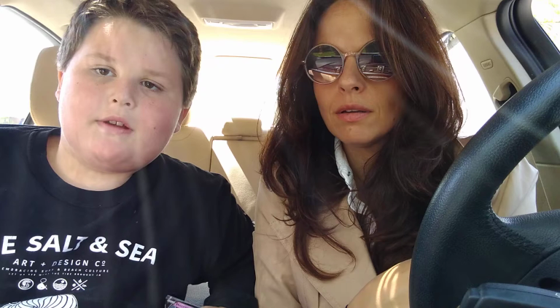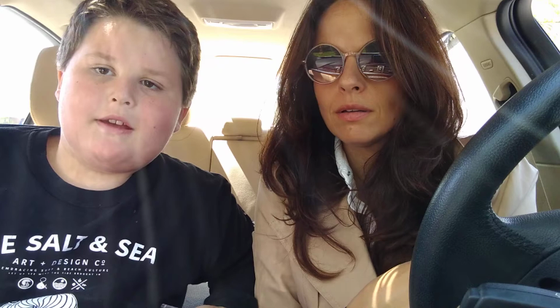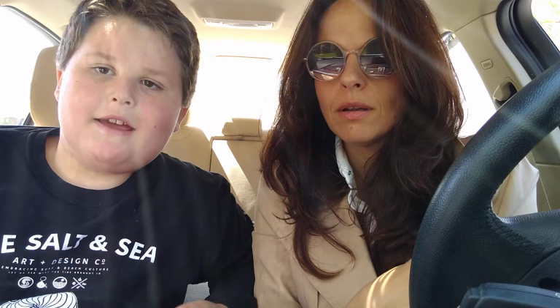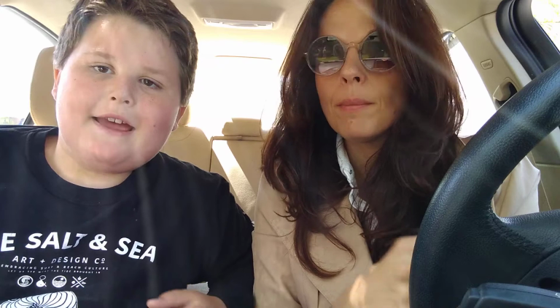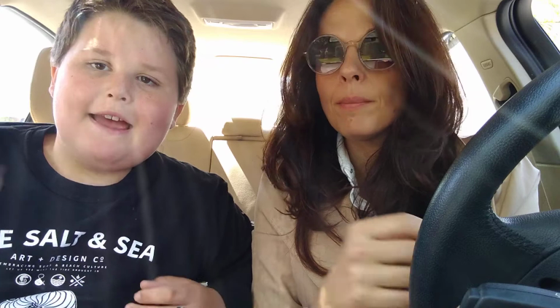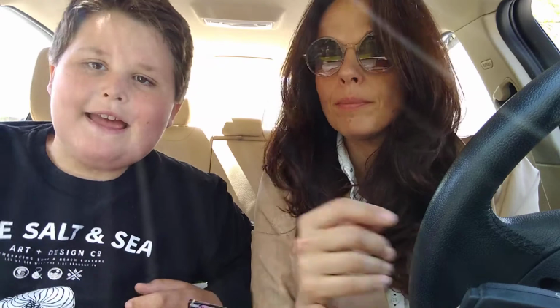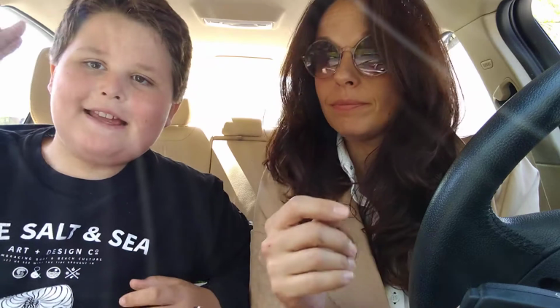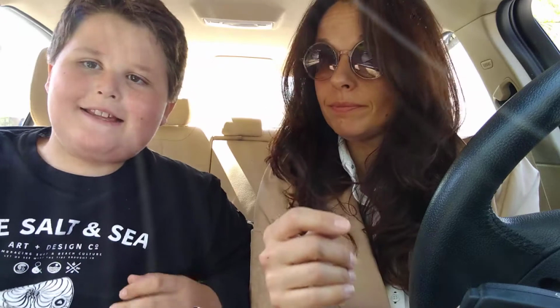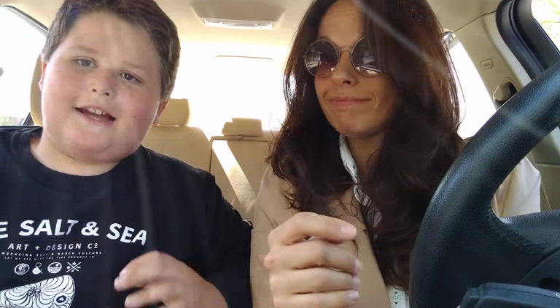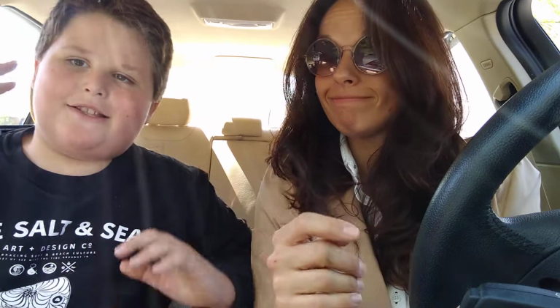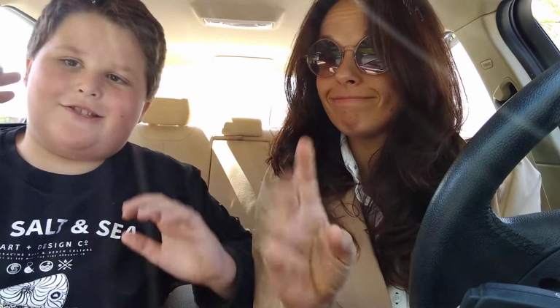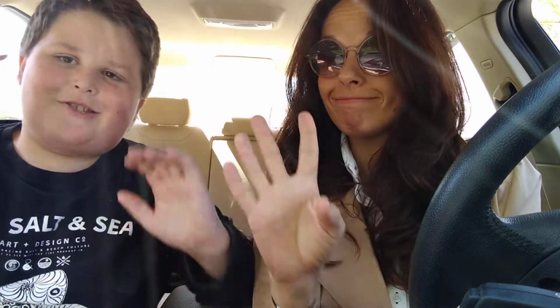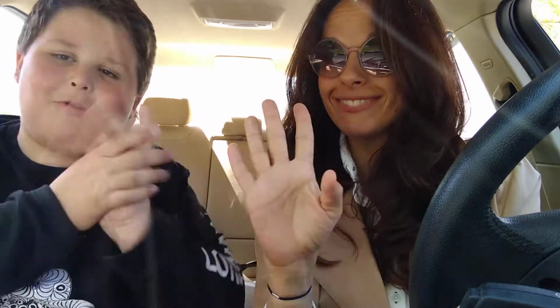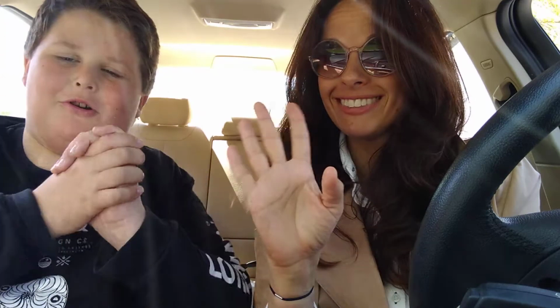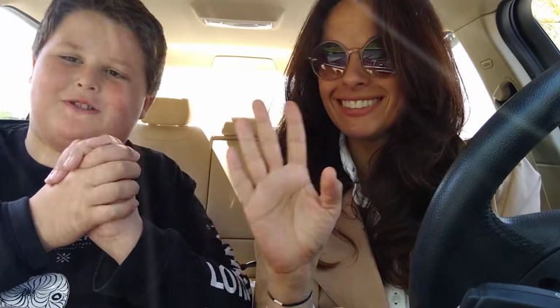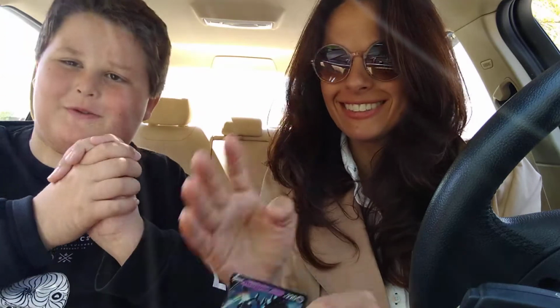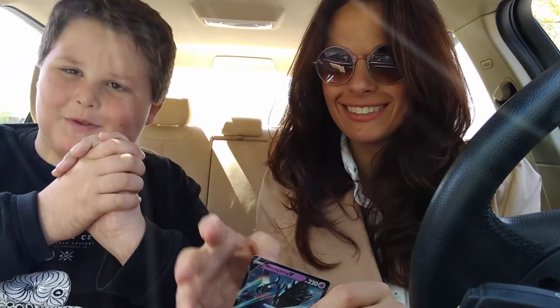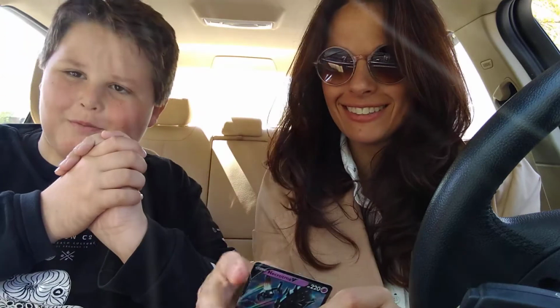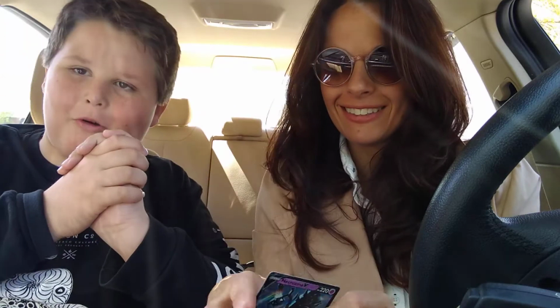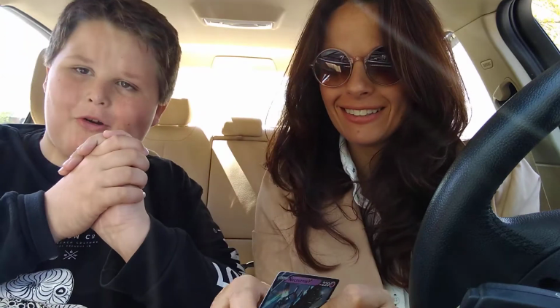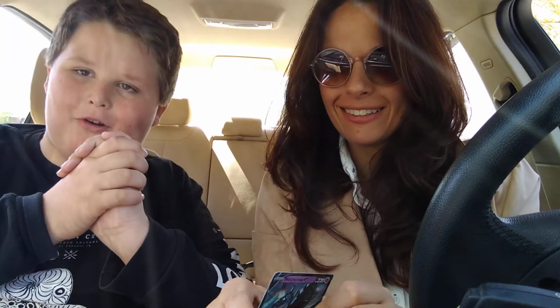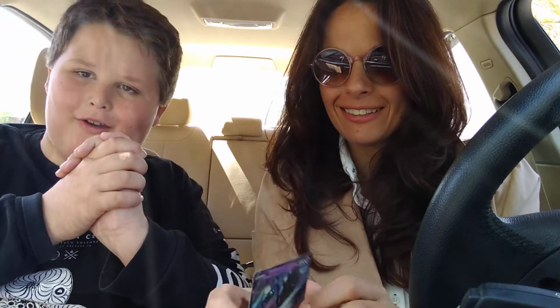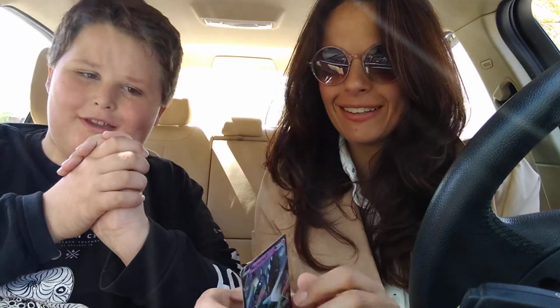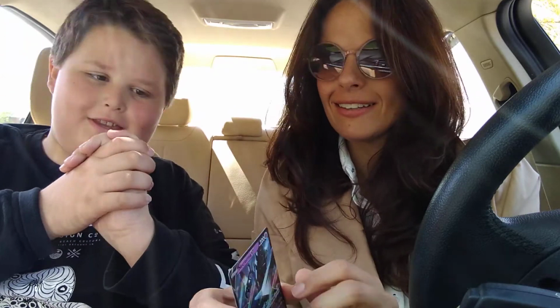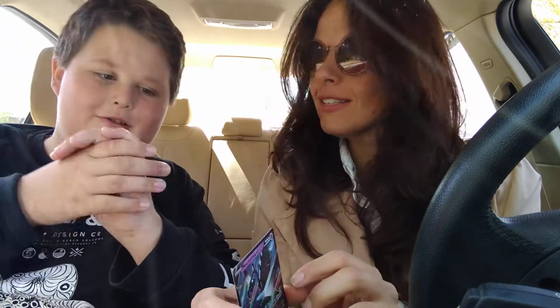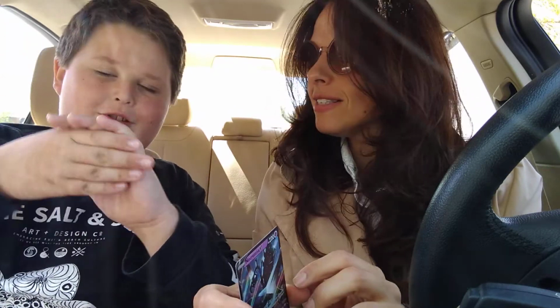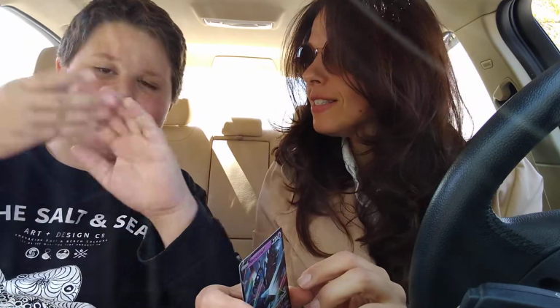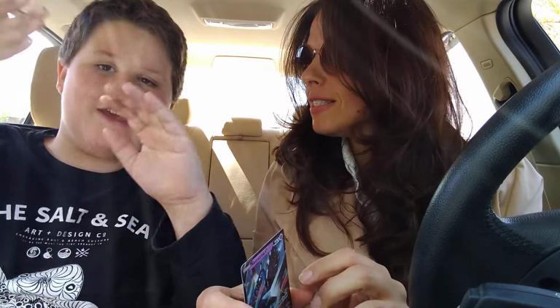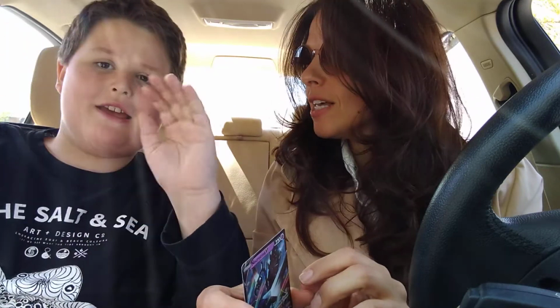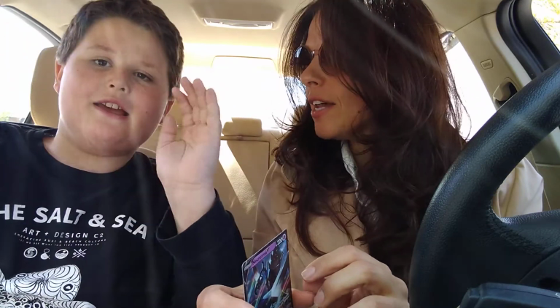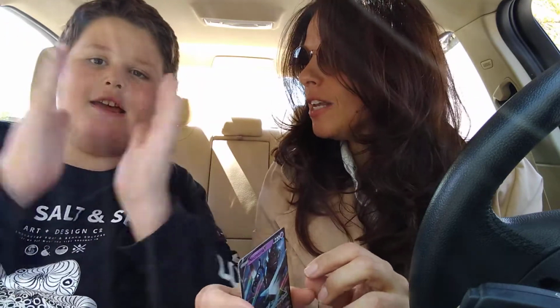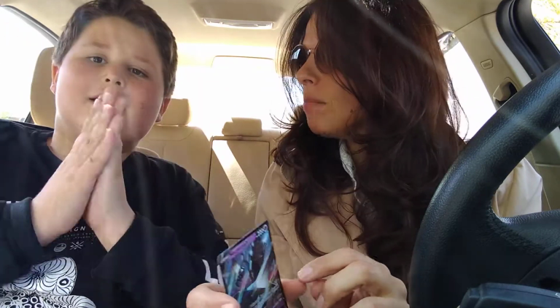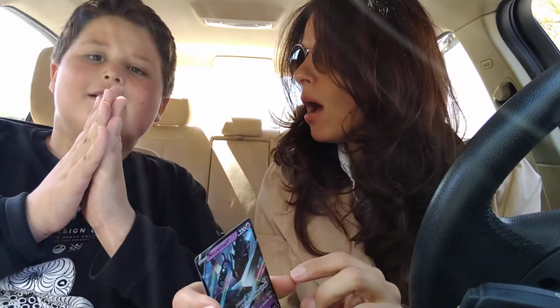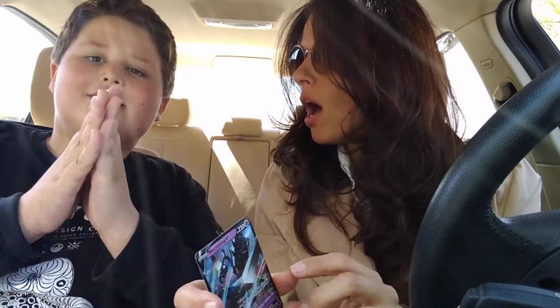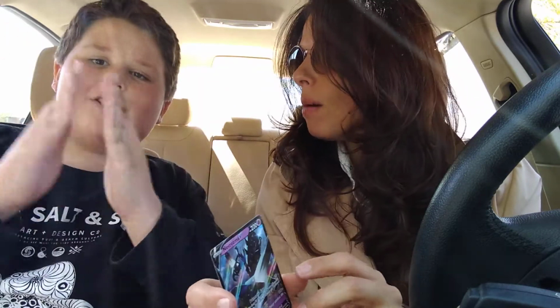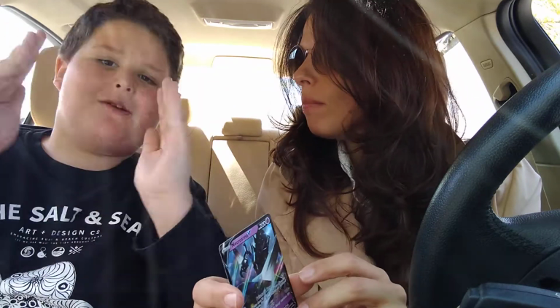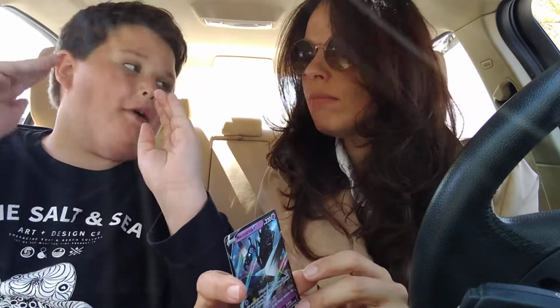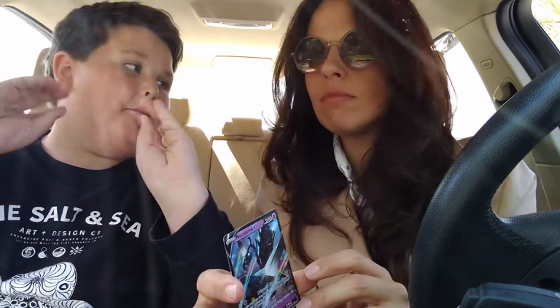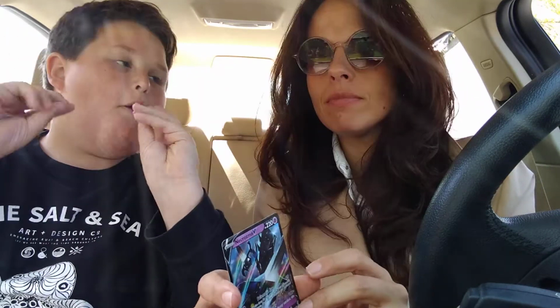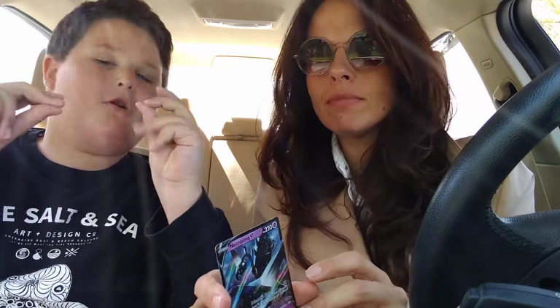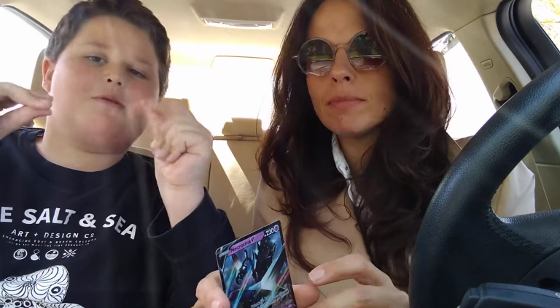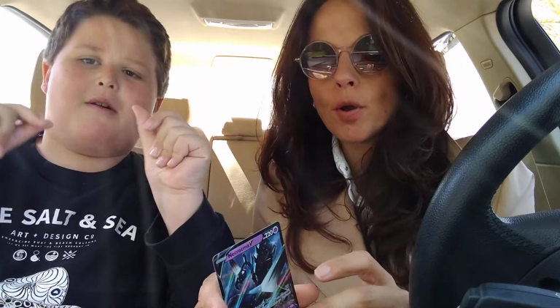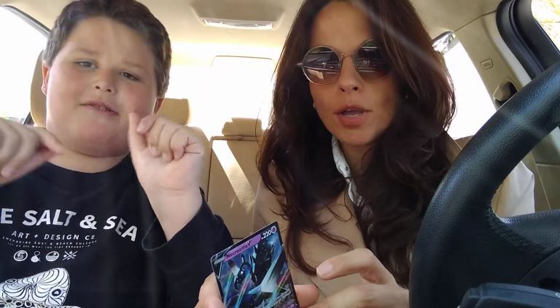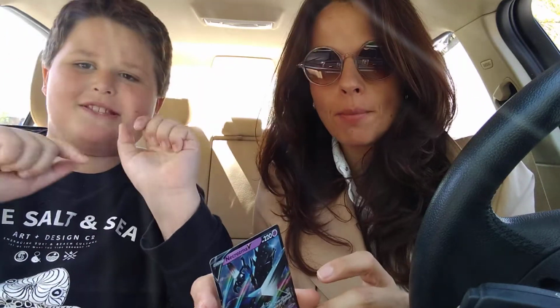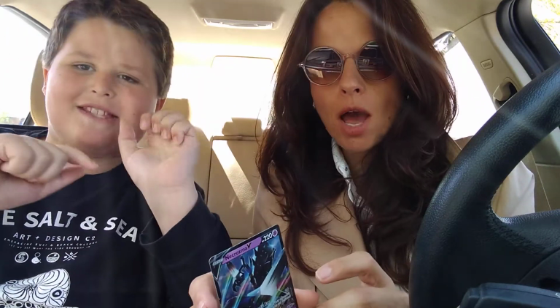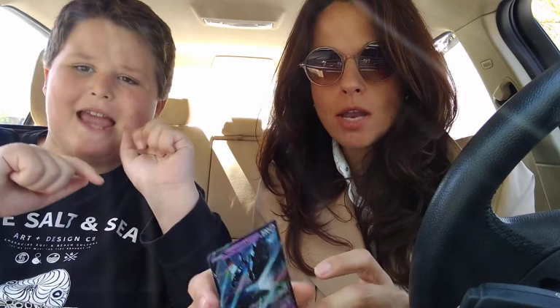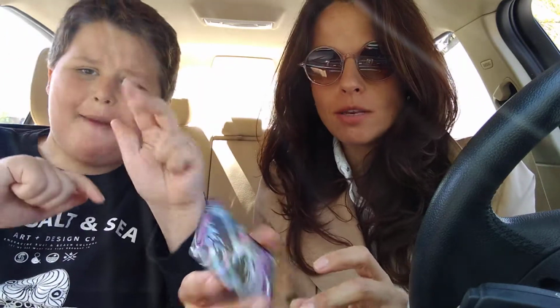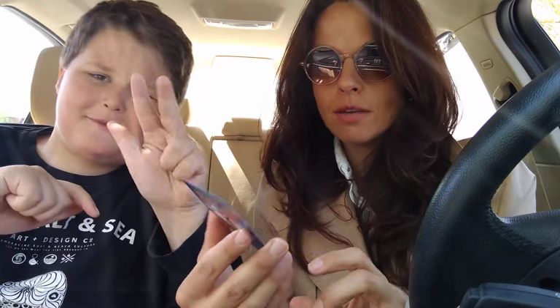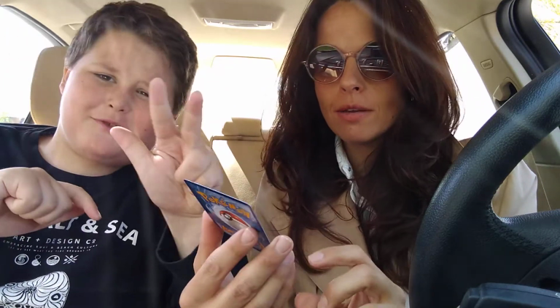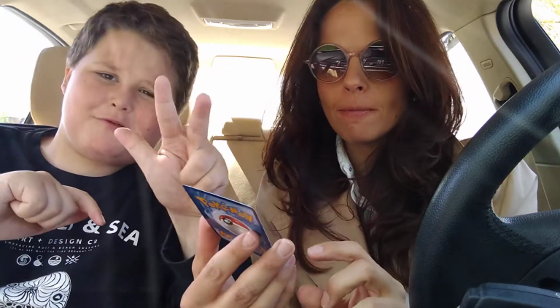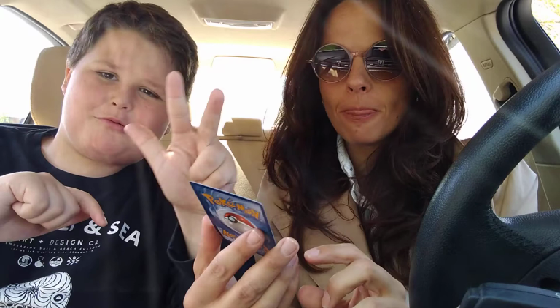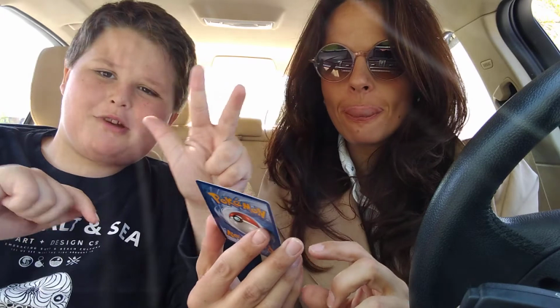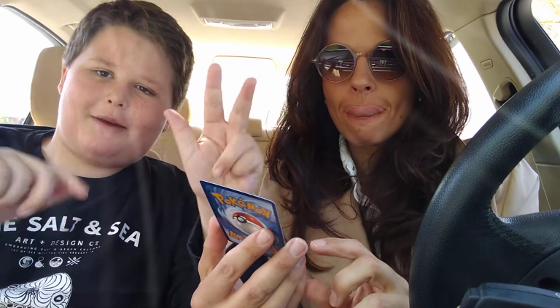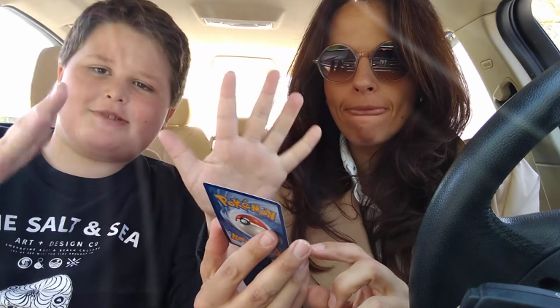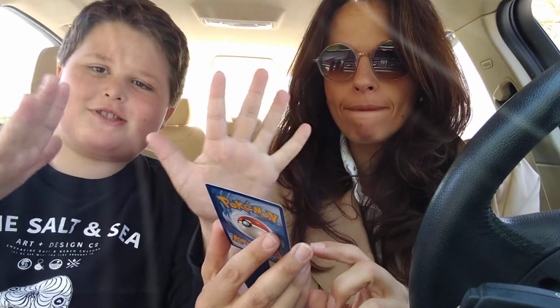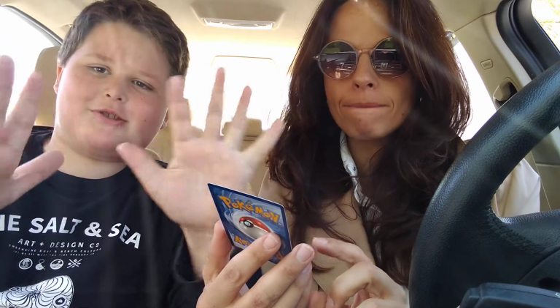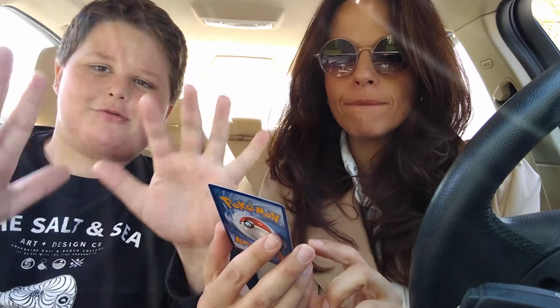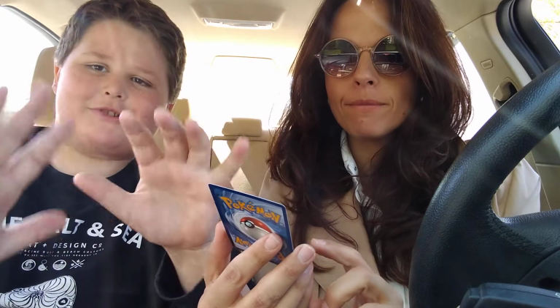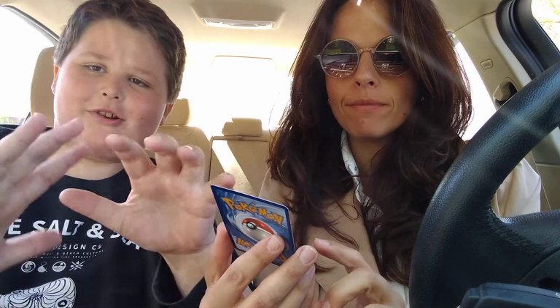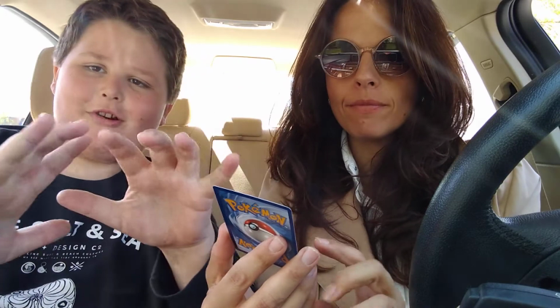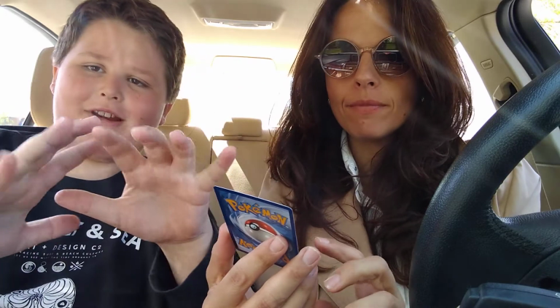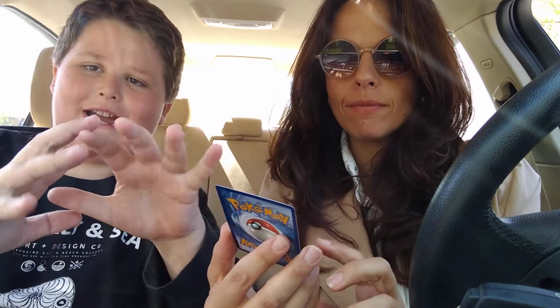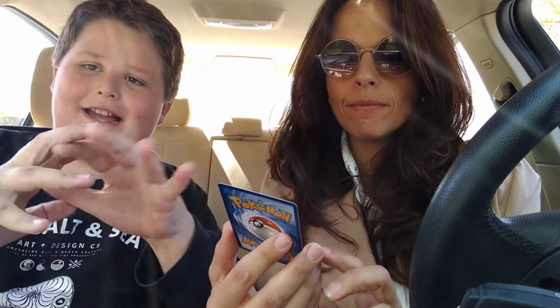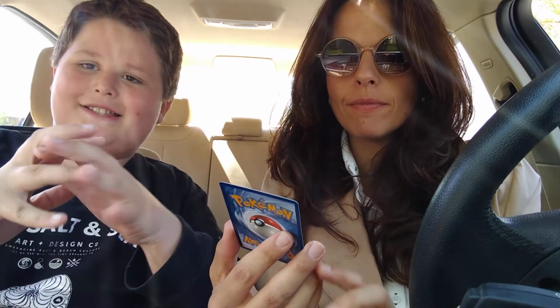Hey guys, it's Toys for the Boy here today. Sun and Mom — Sun and Moon Pokemon, Episode 3.